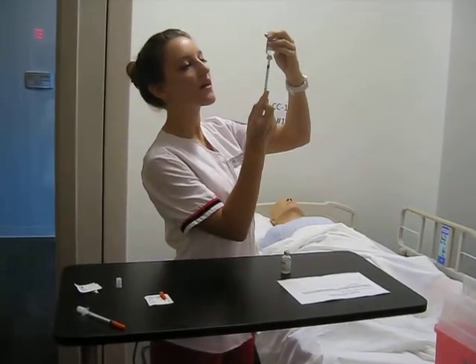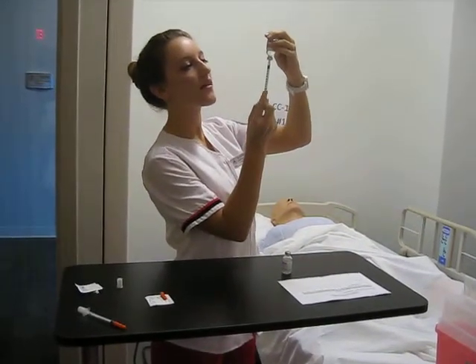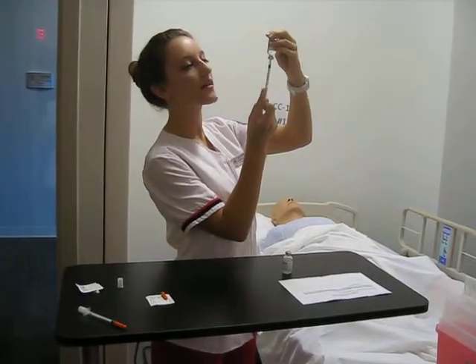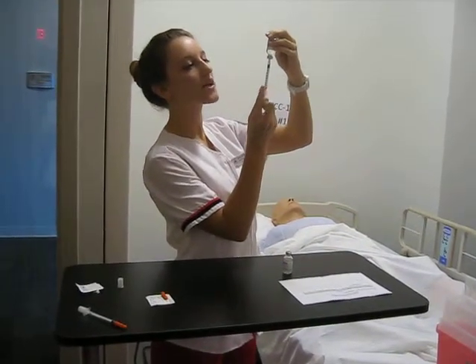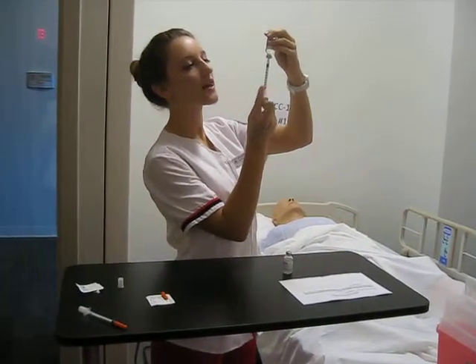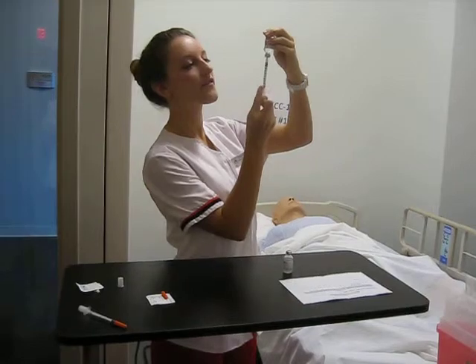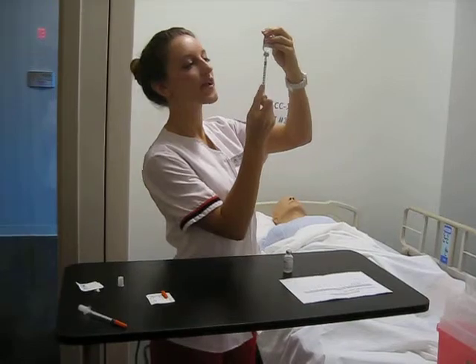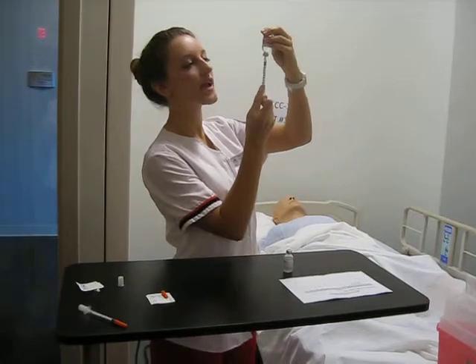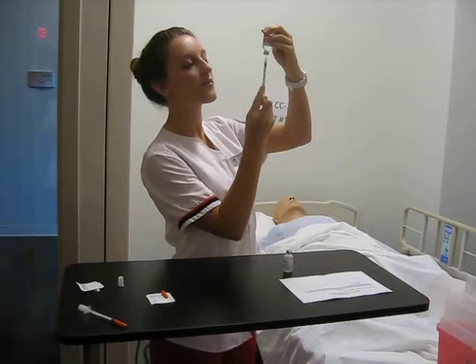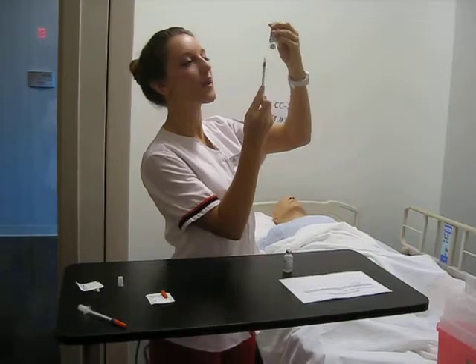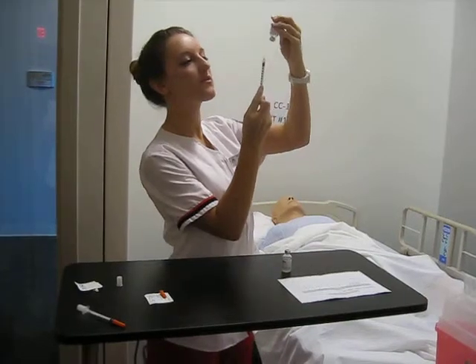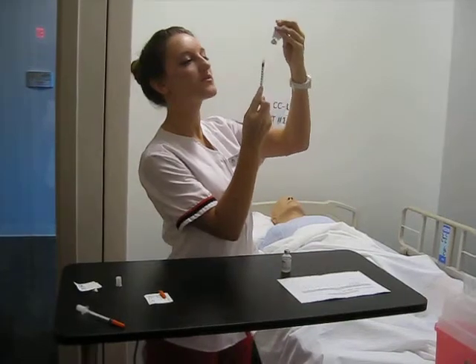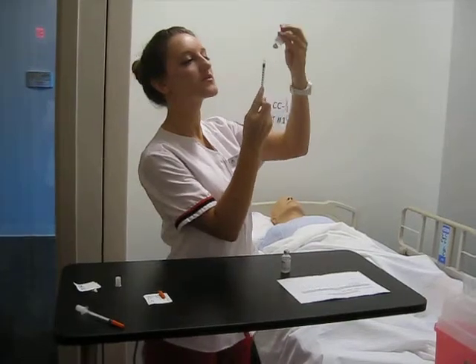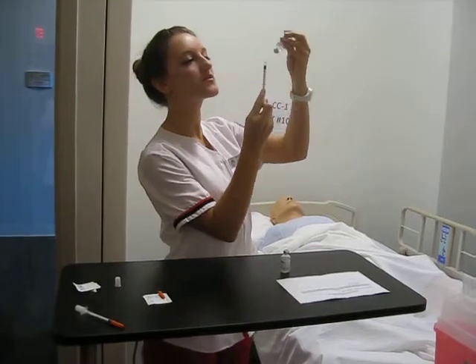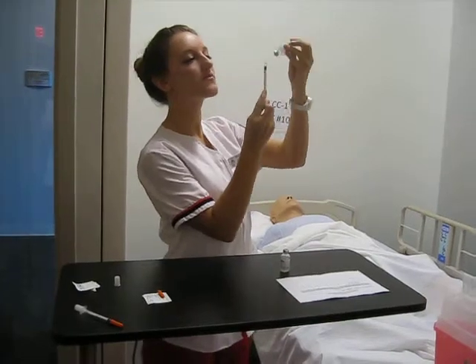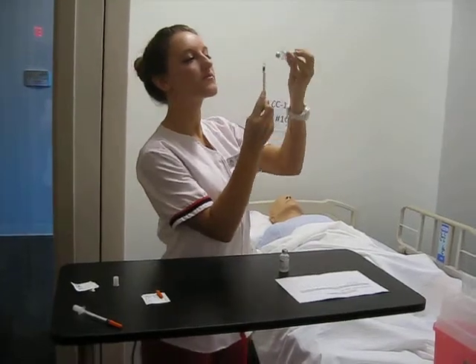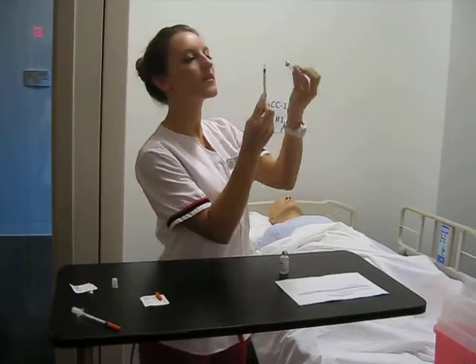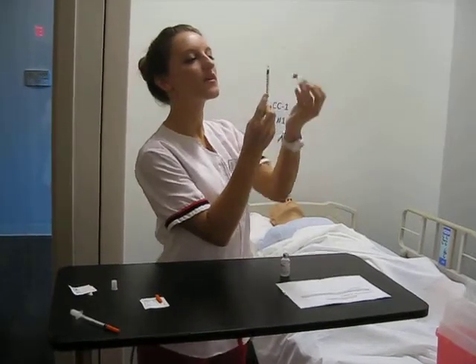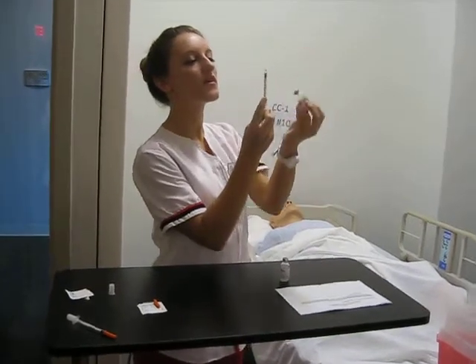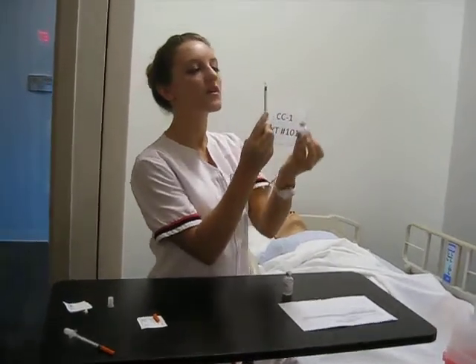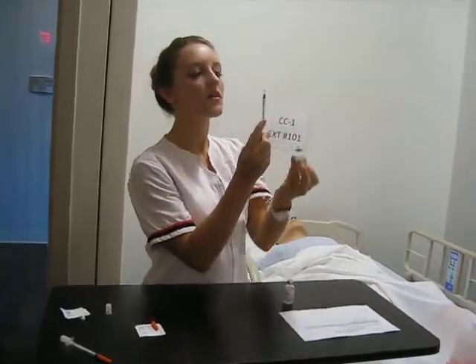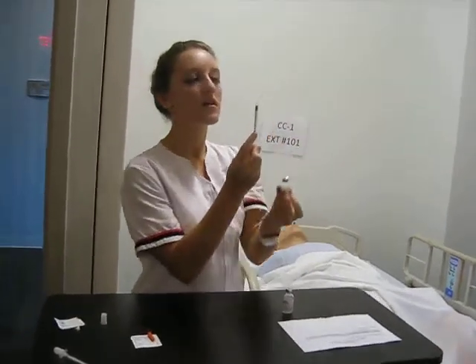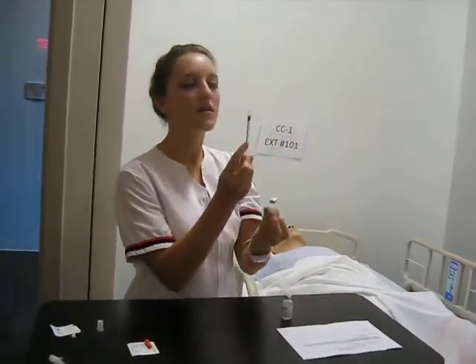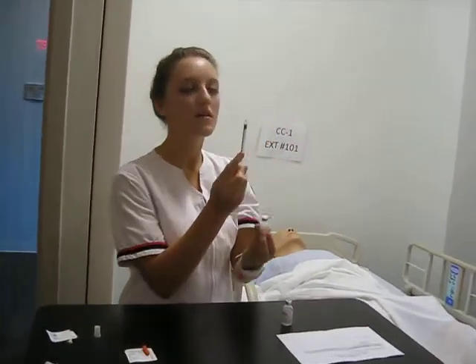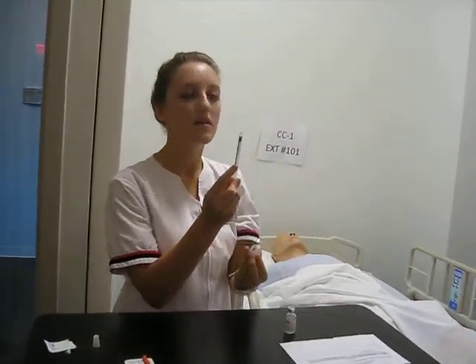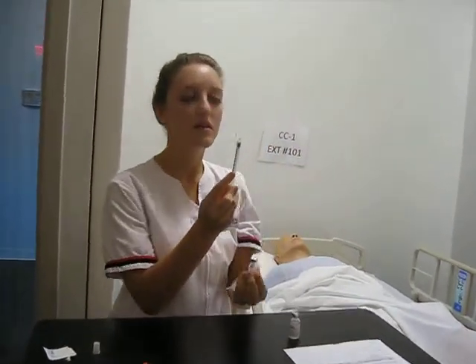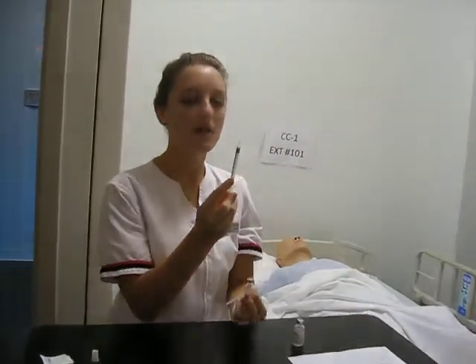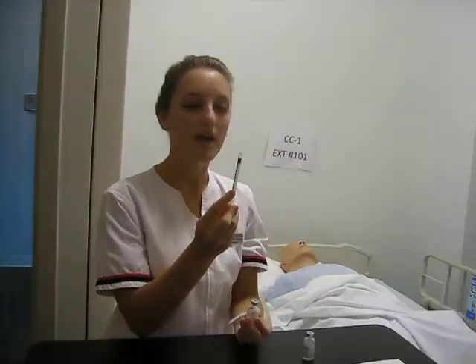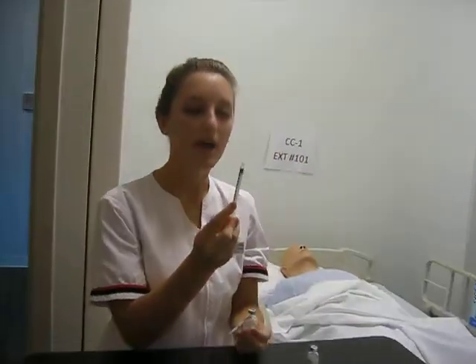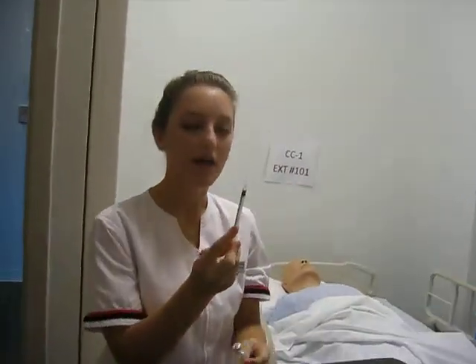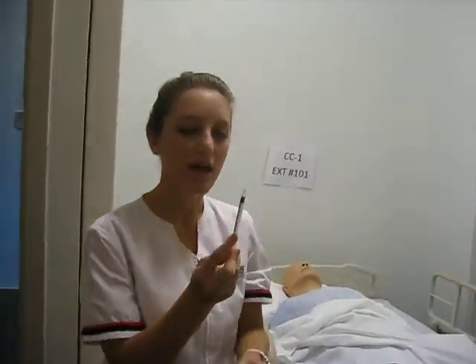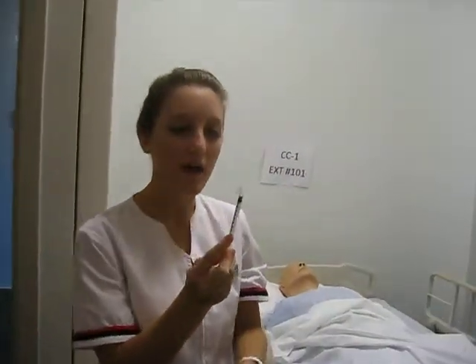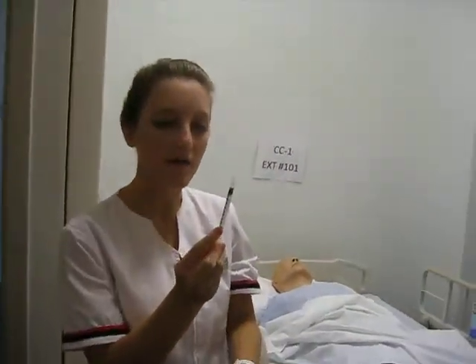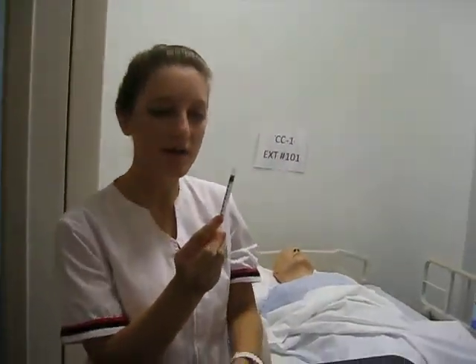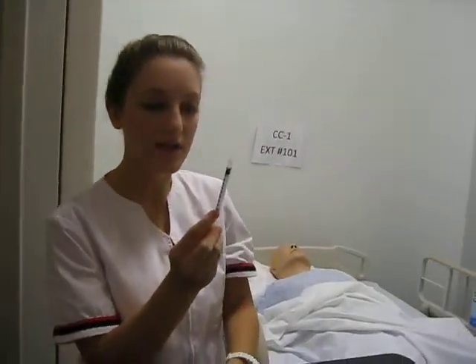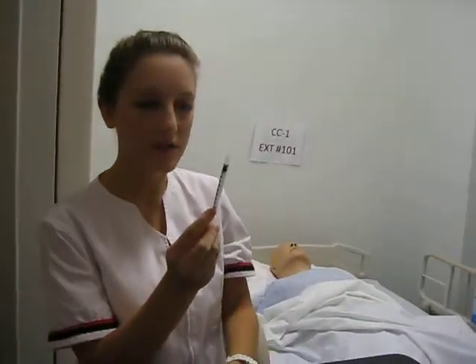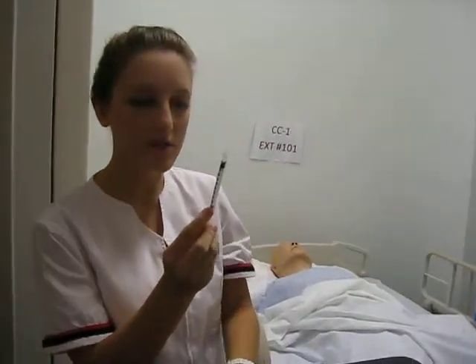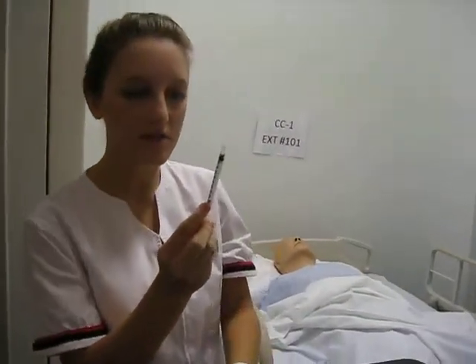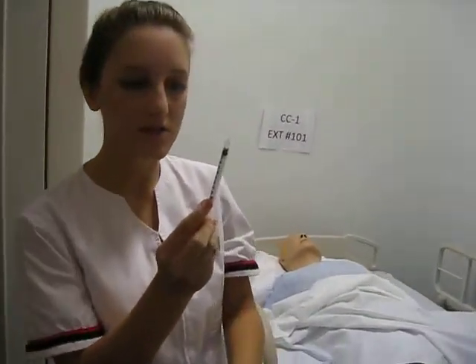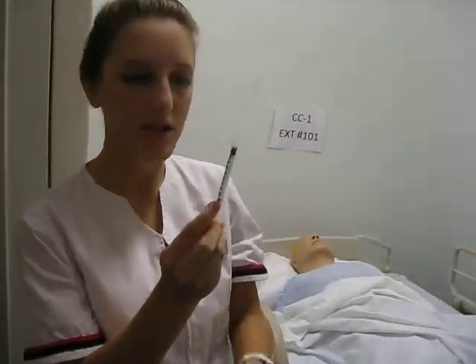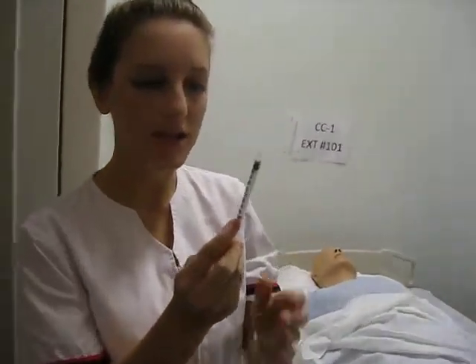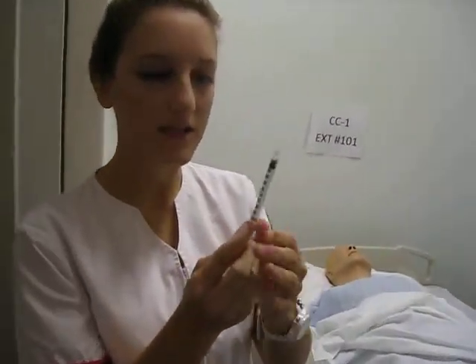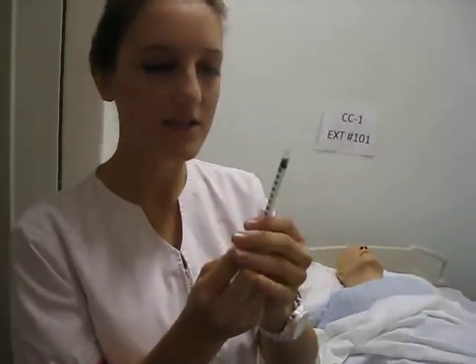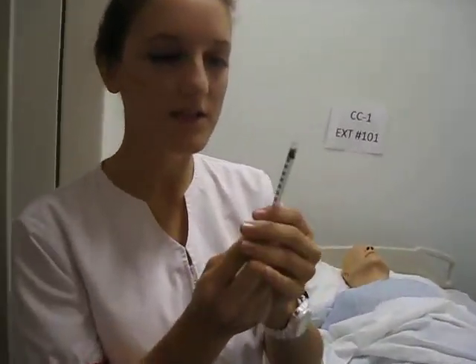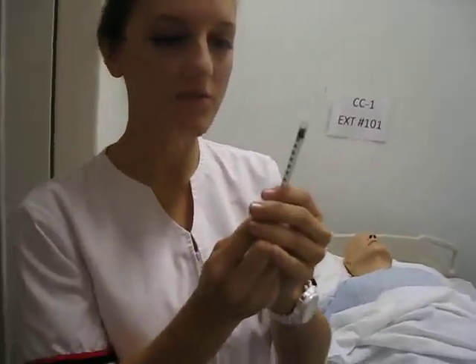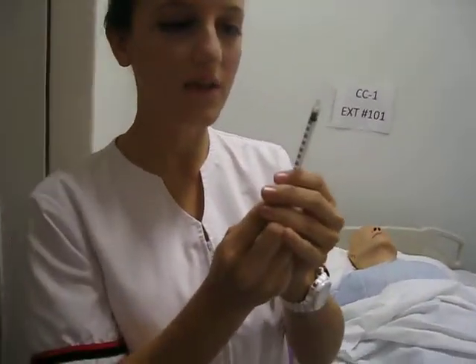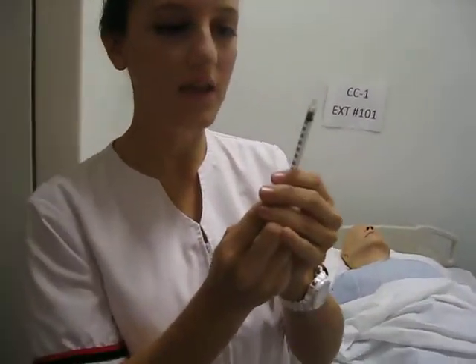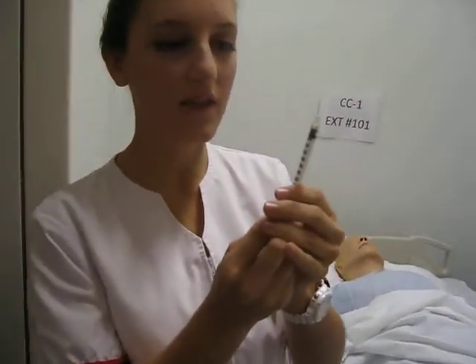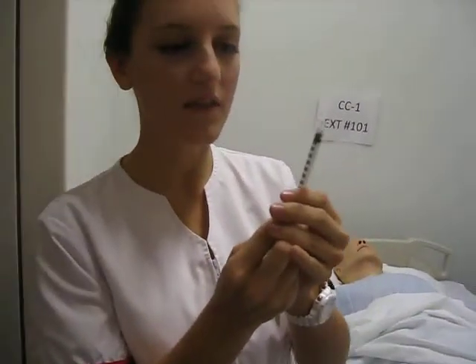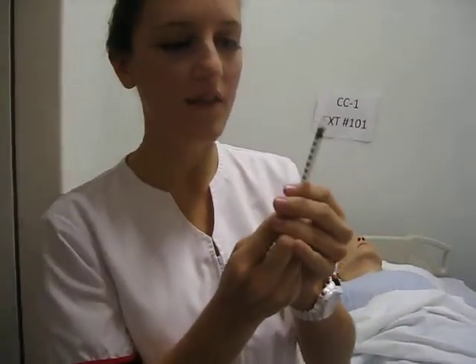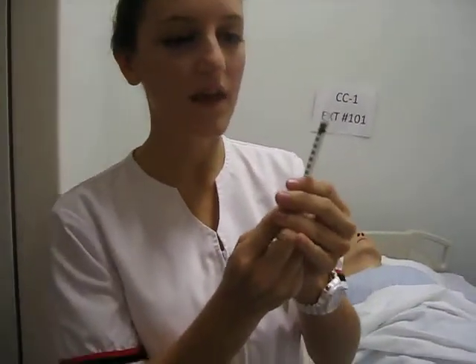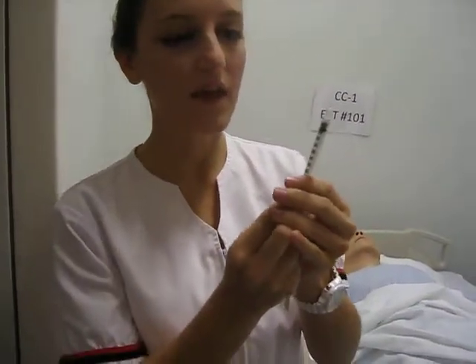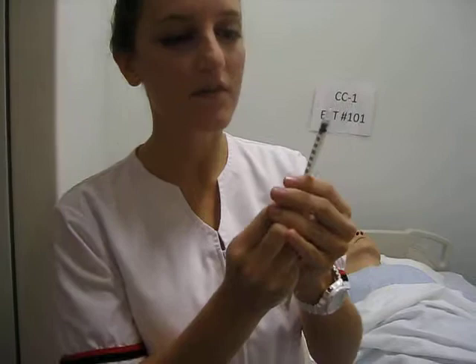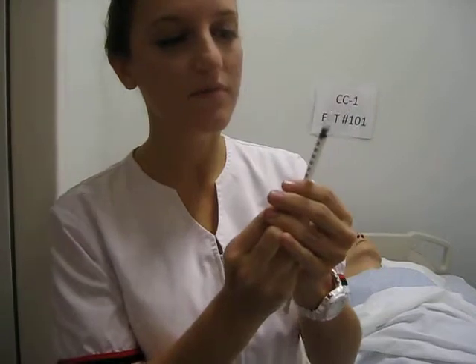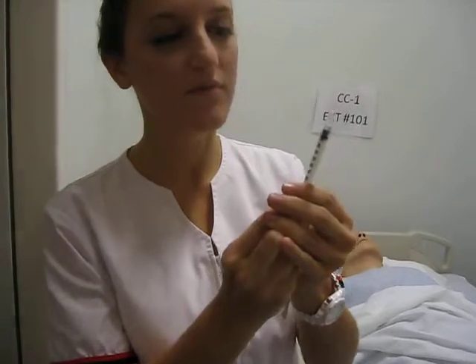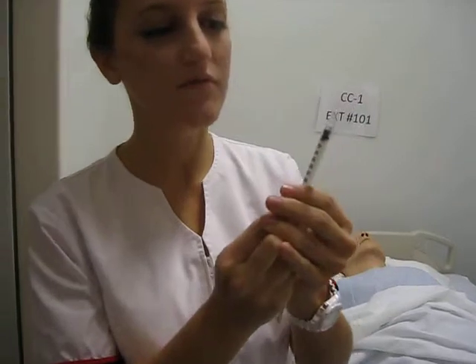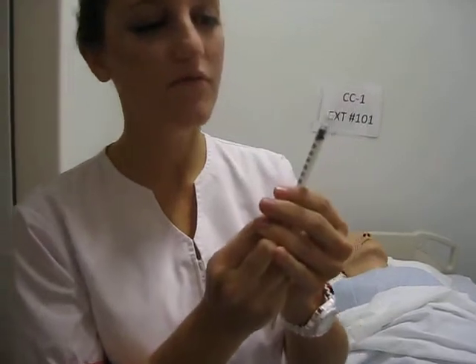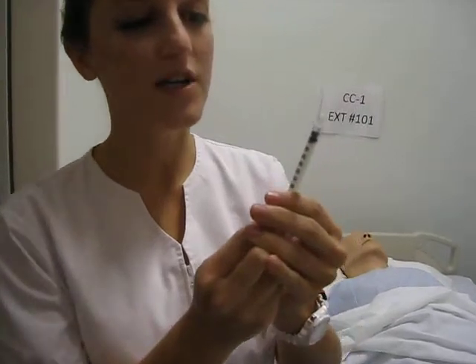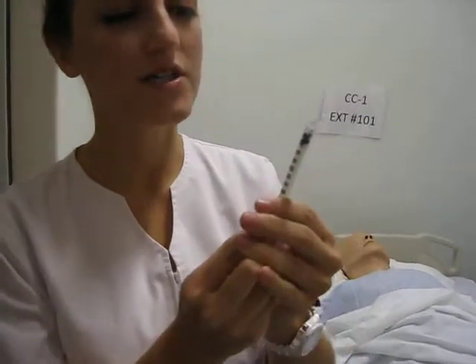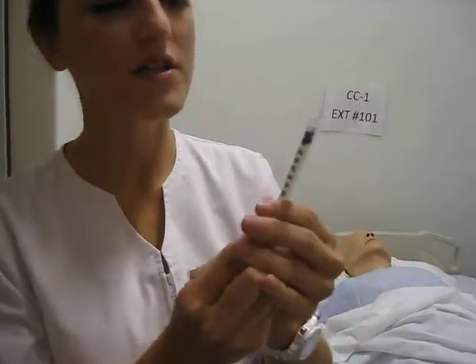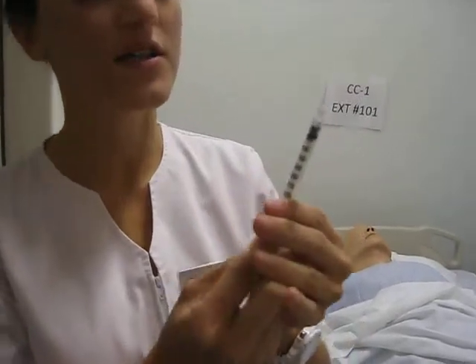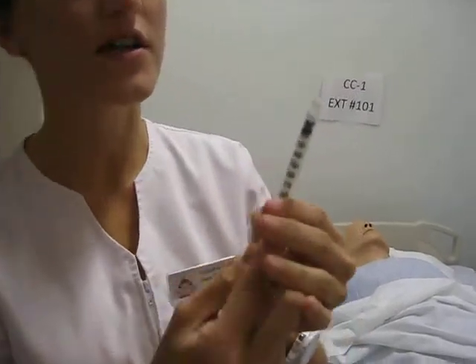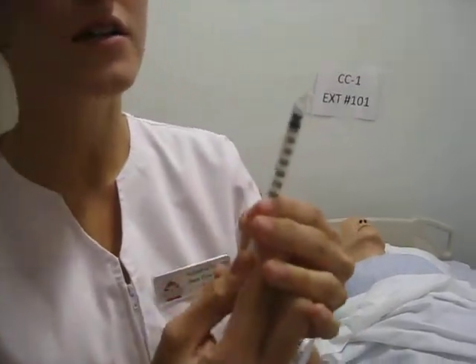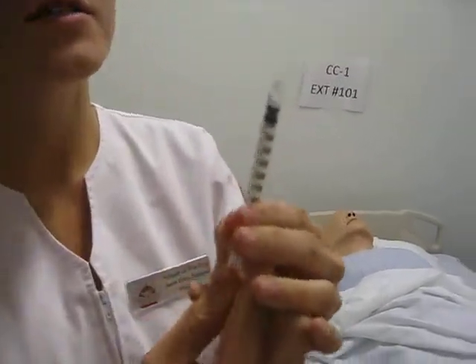I'm going to check for air bubbles, and I would need to check this with a registered nurse.